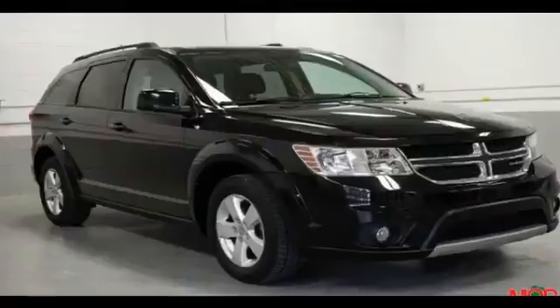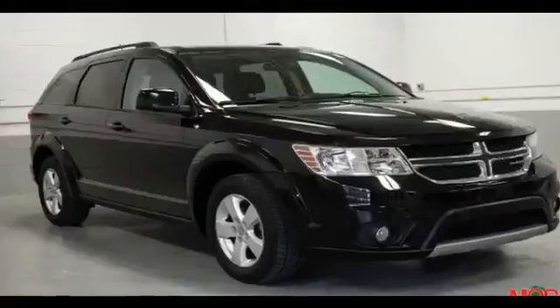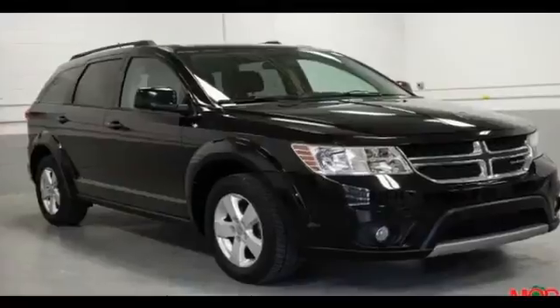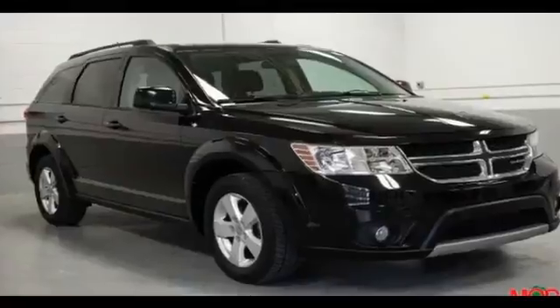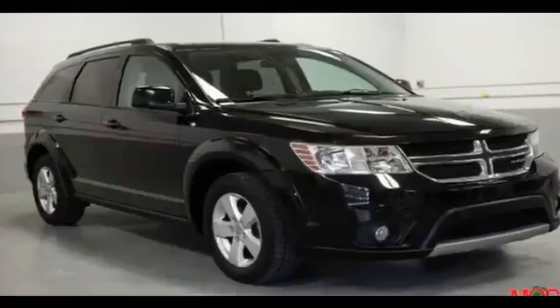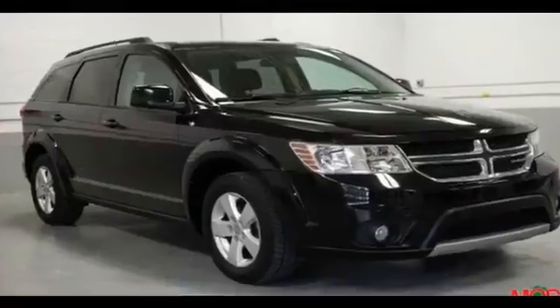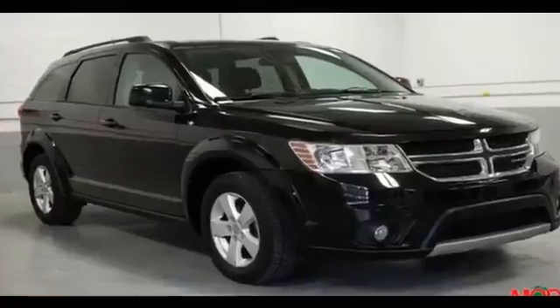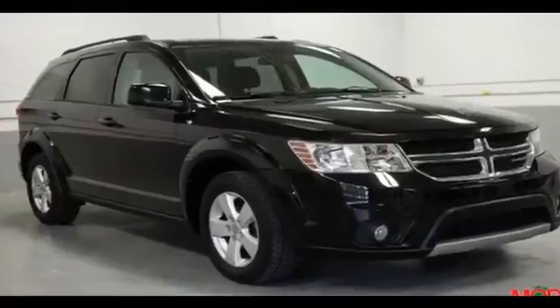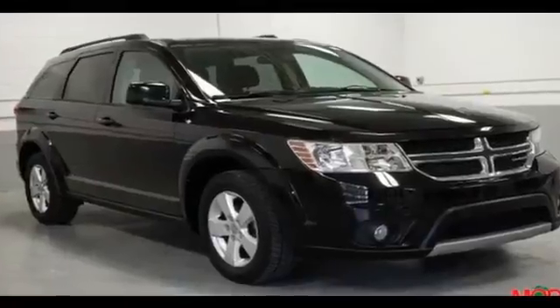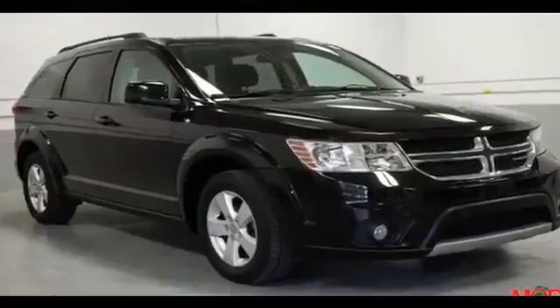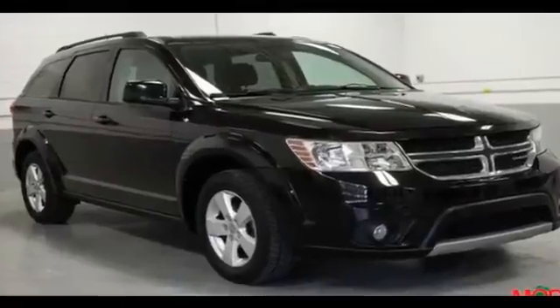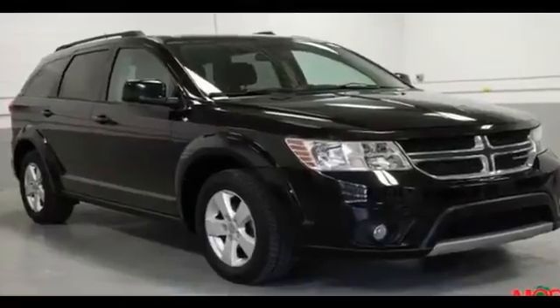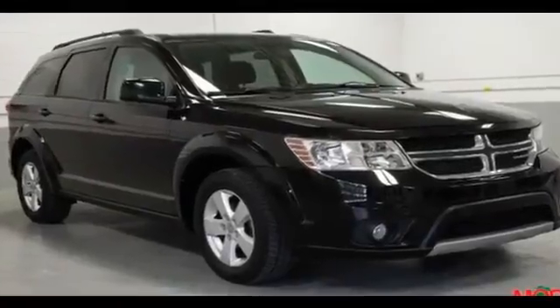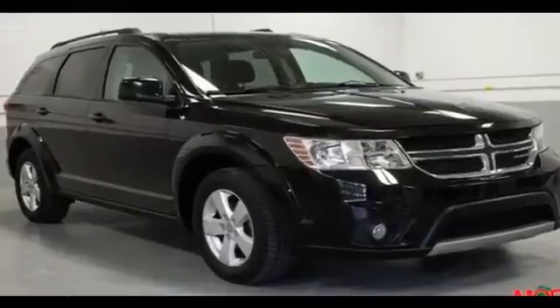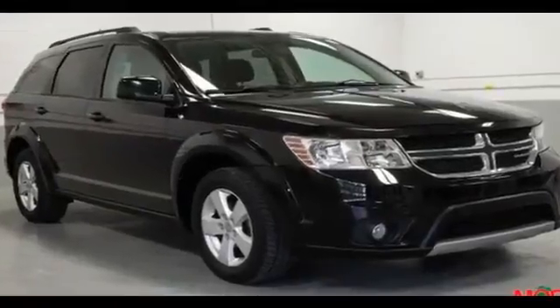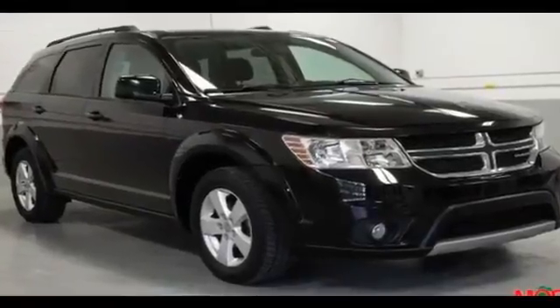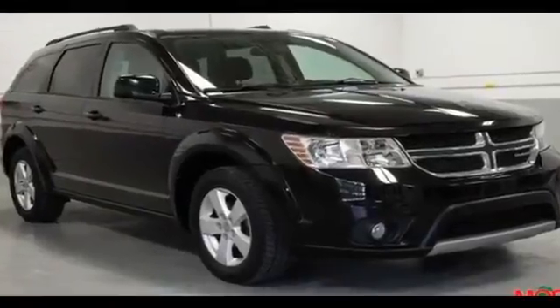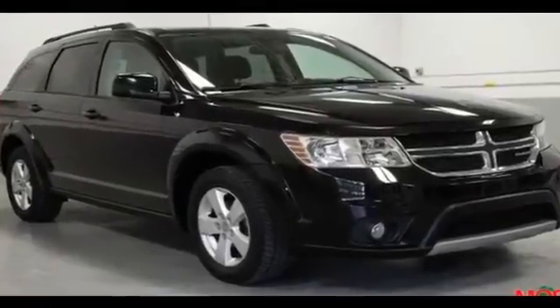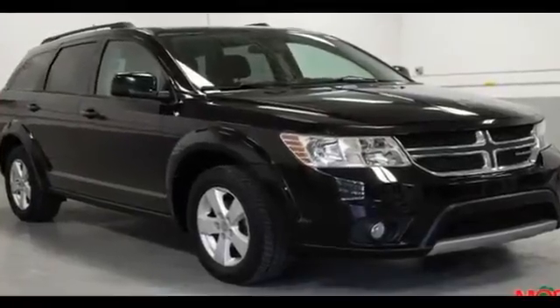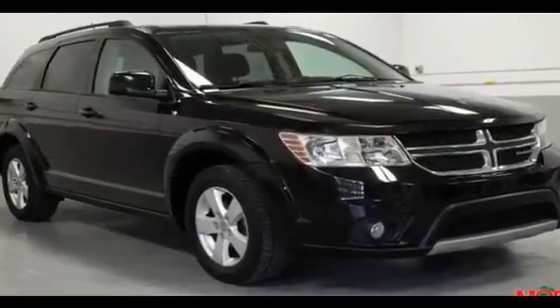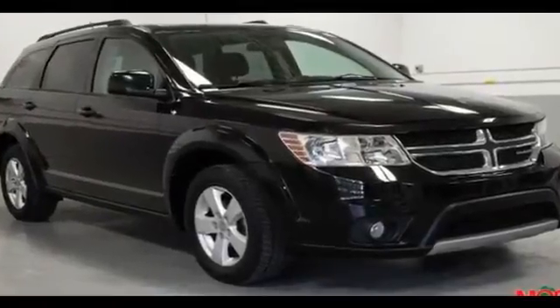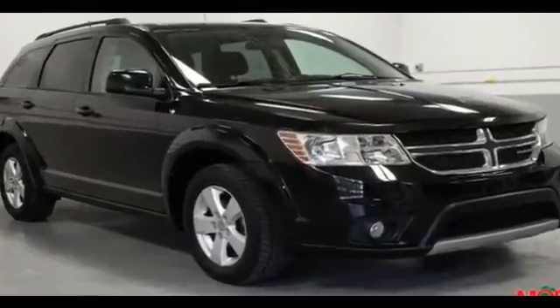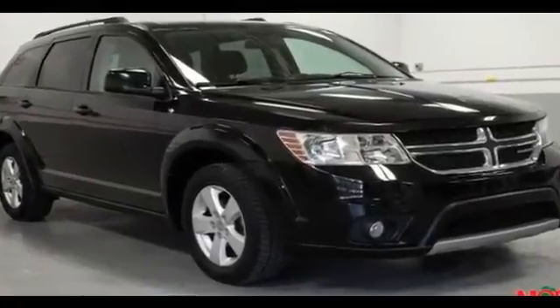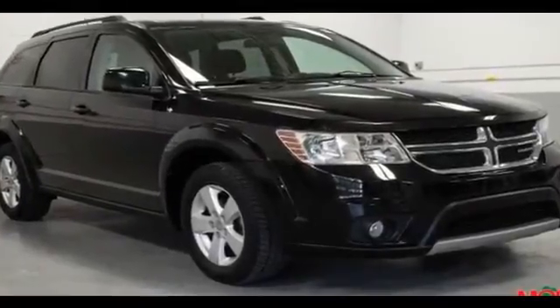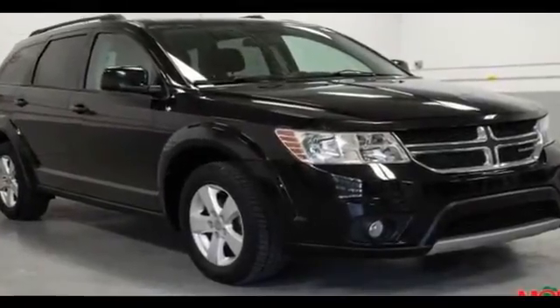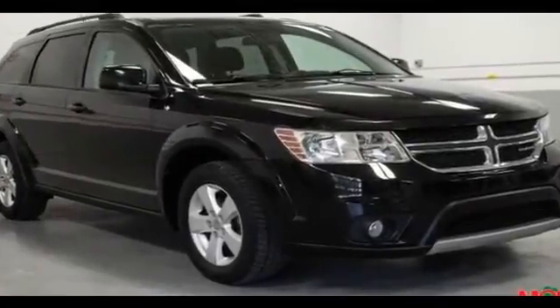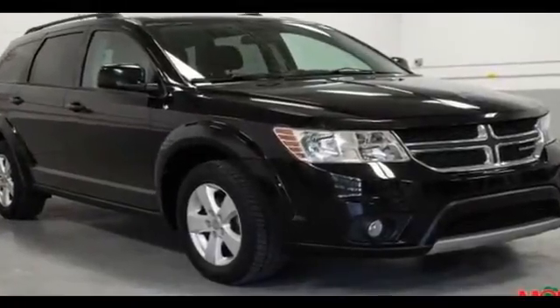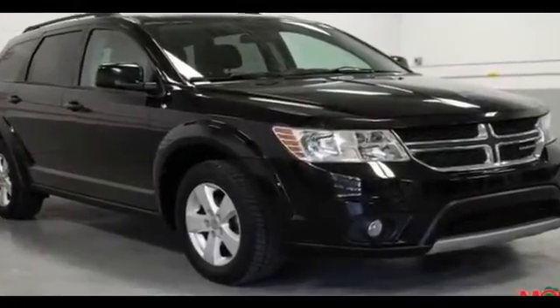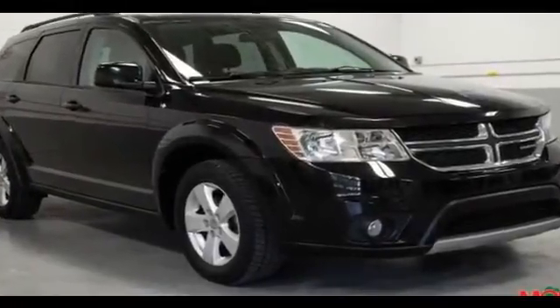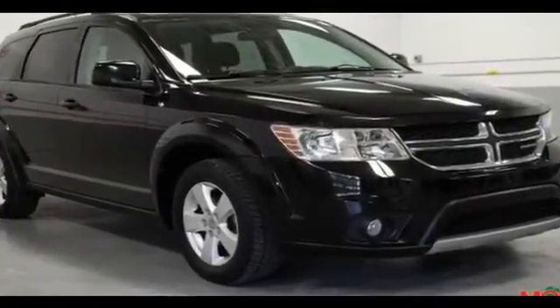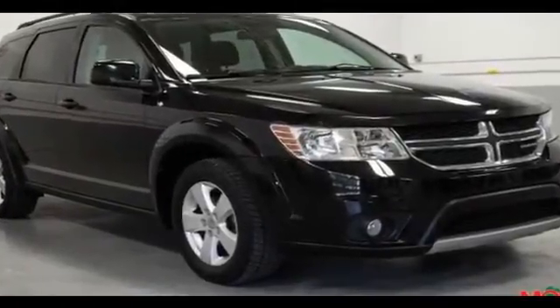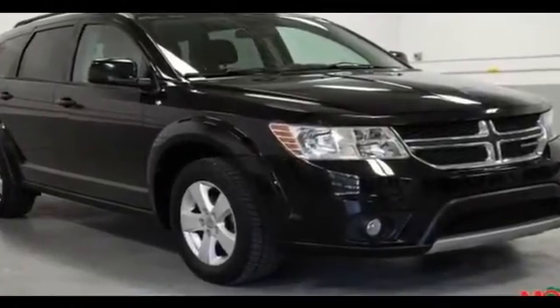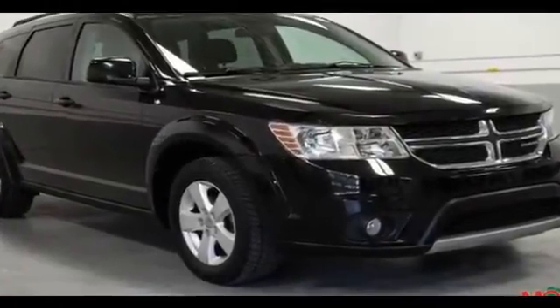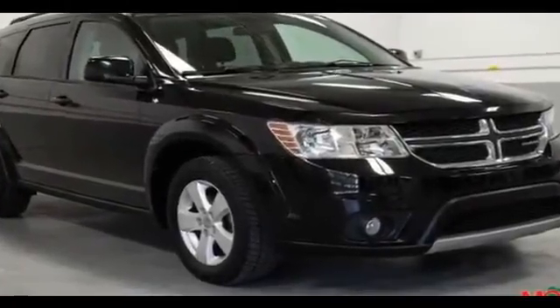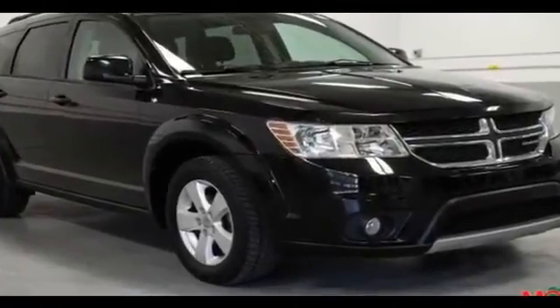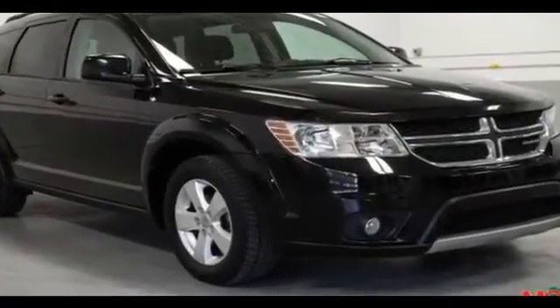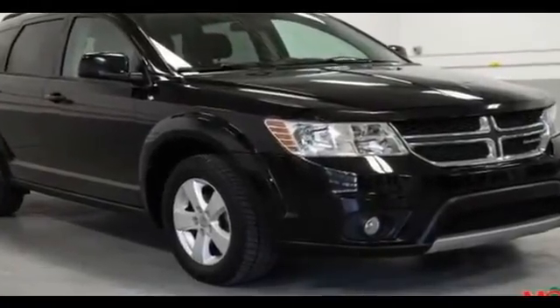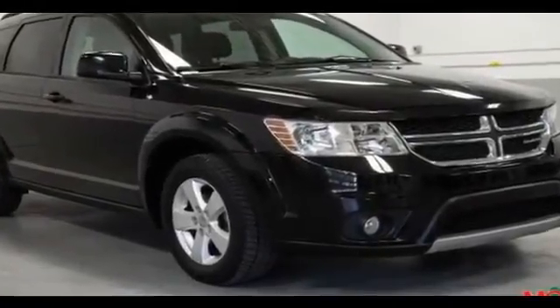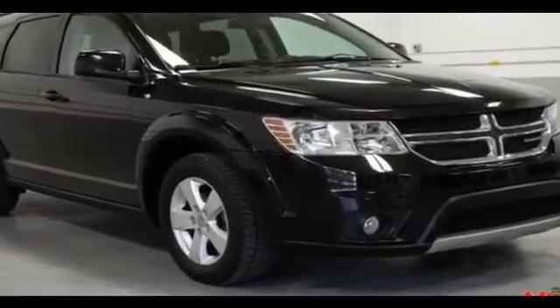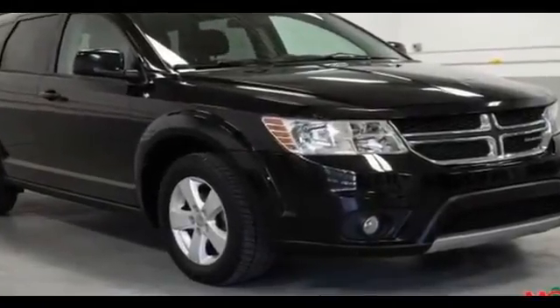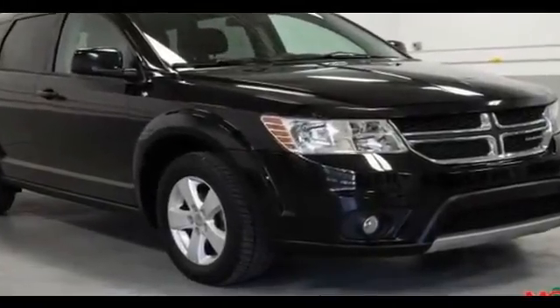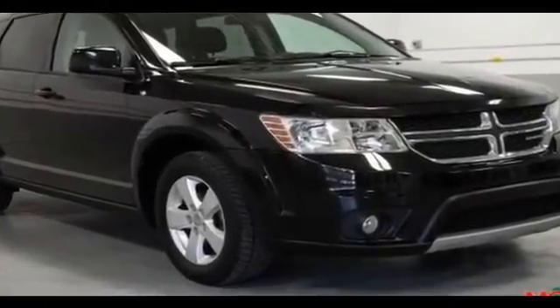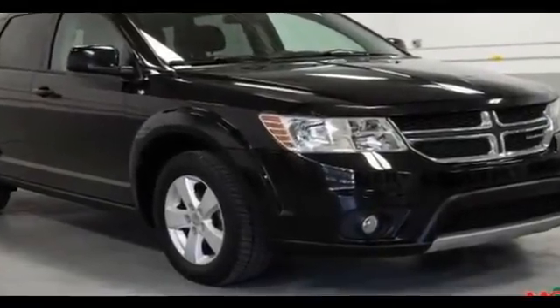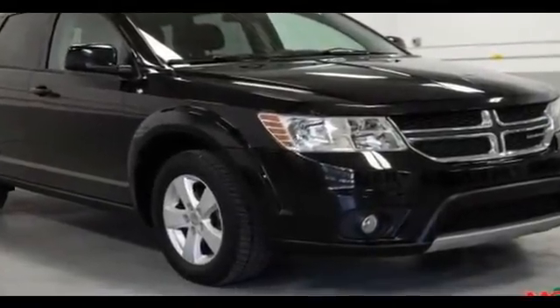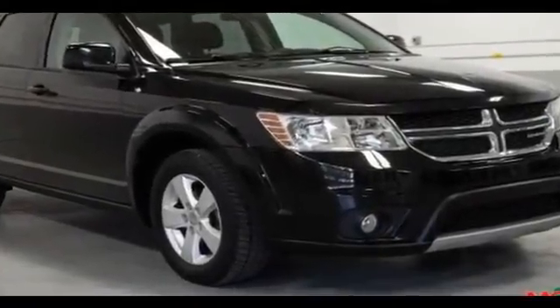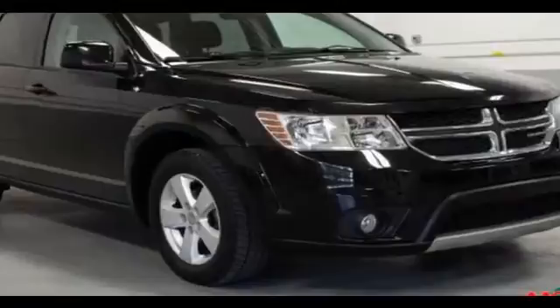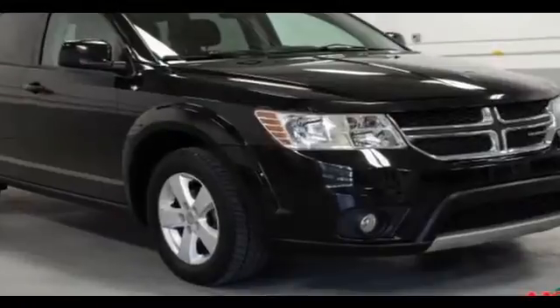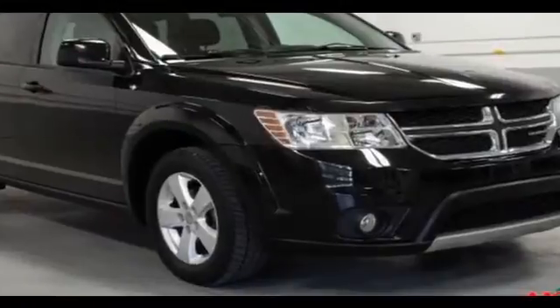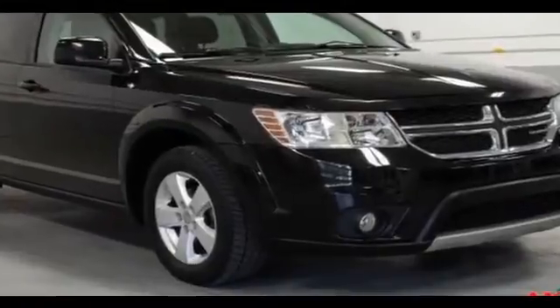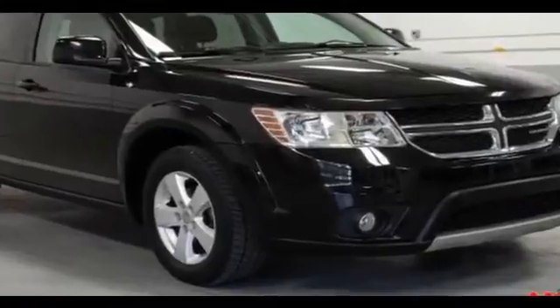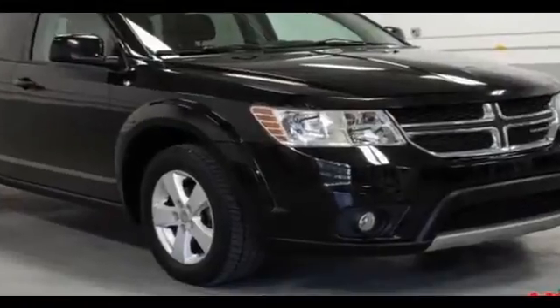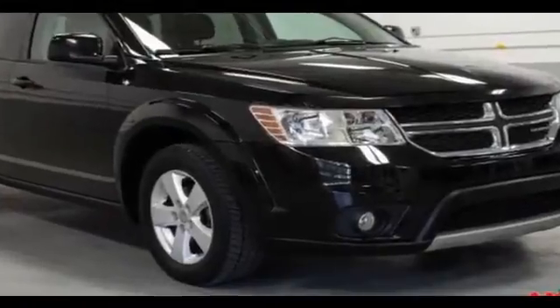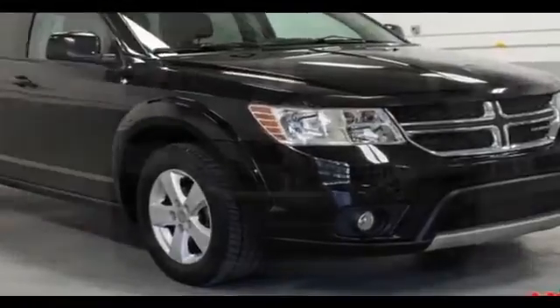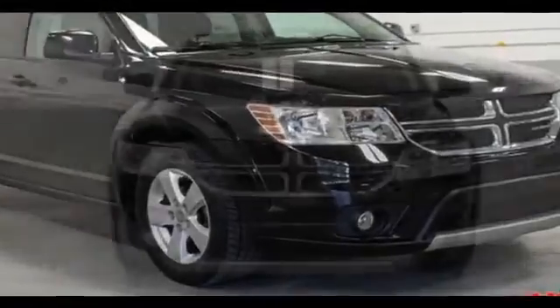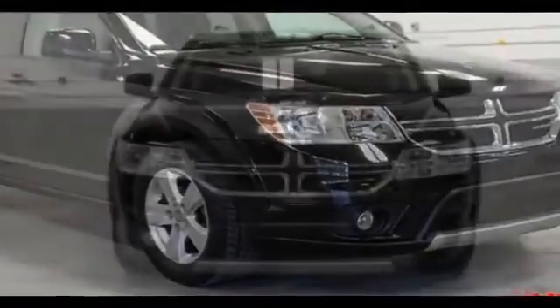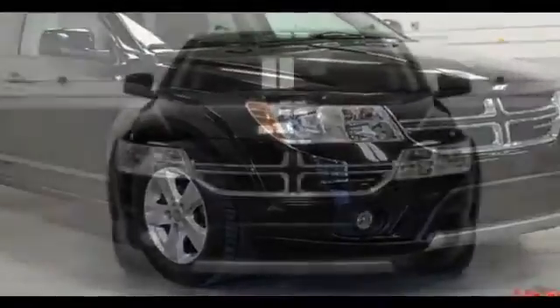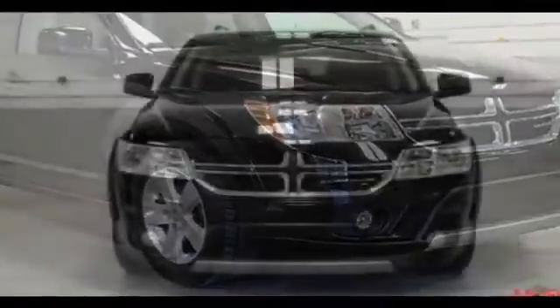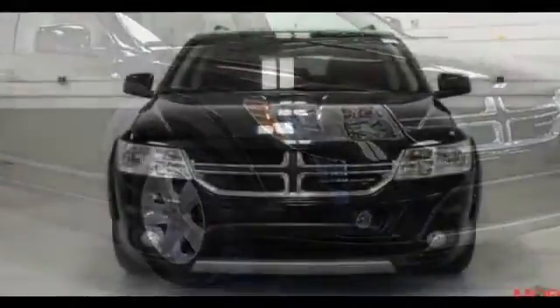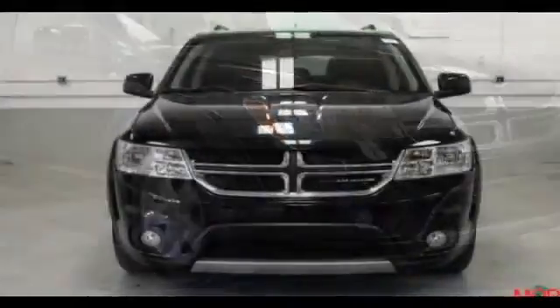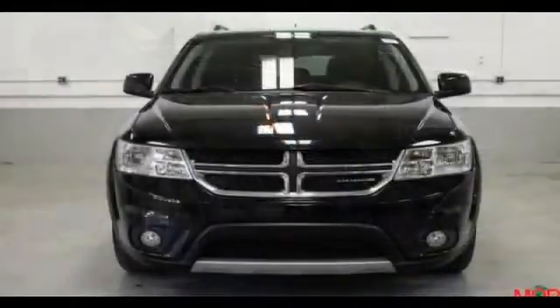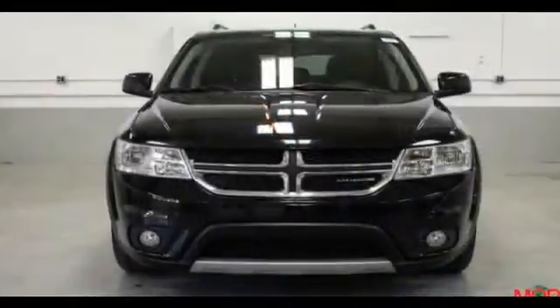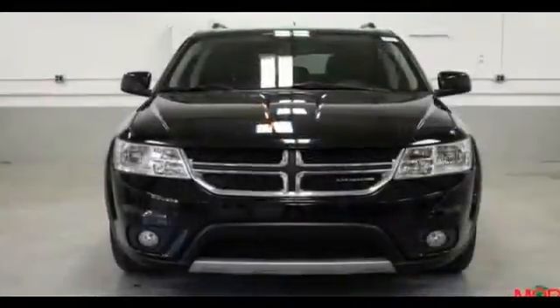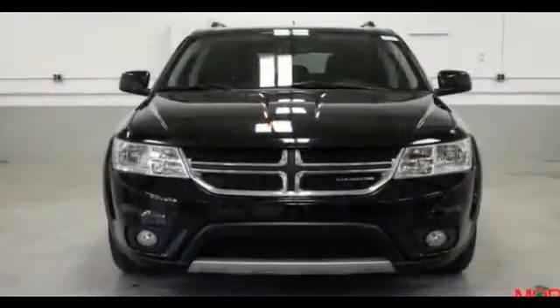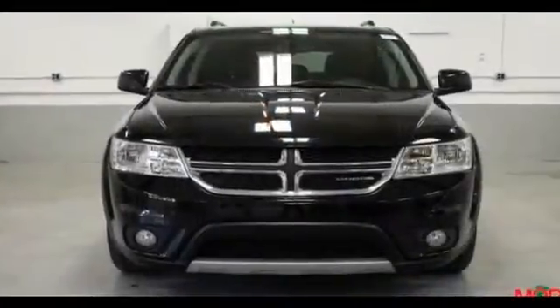2012 Dodge Journey. This sedan combines safety and comfort with style and performance.